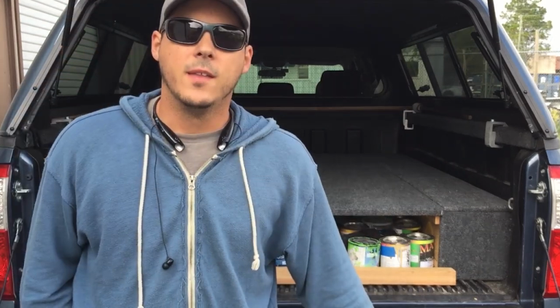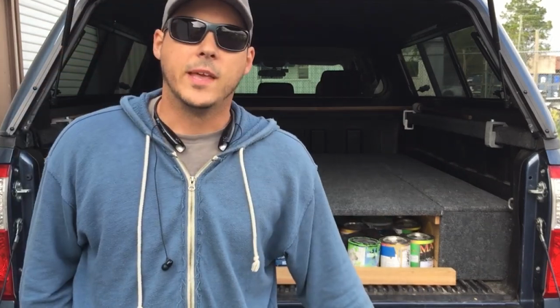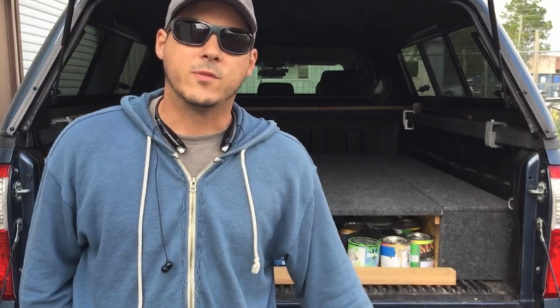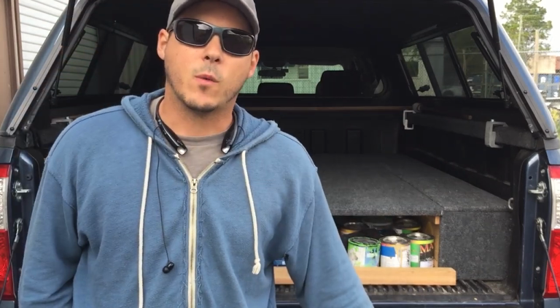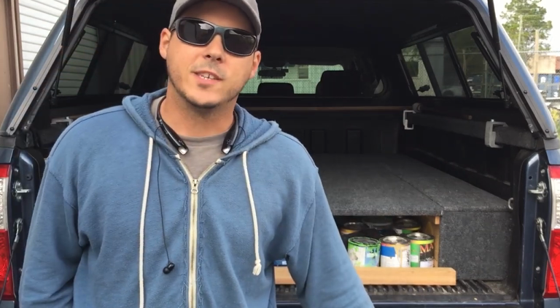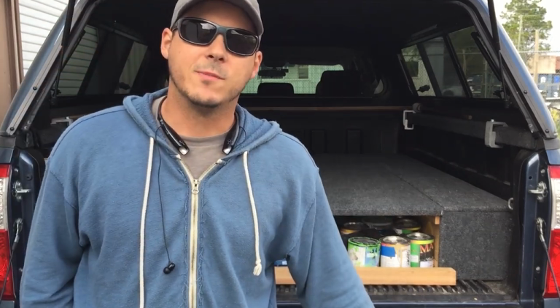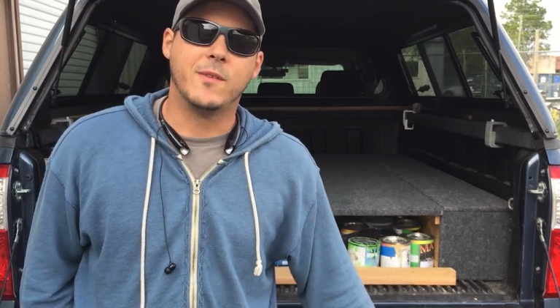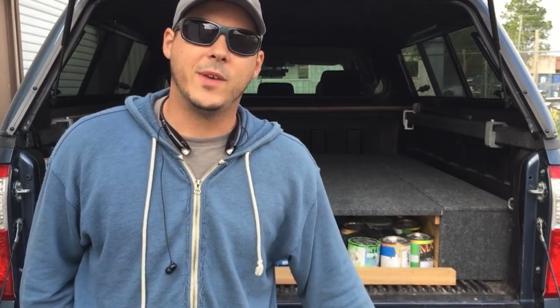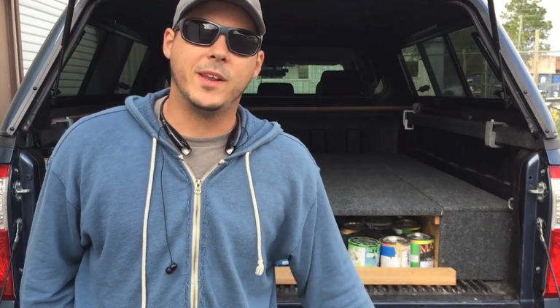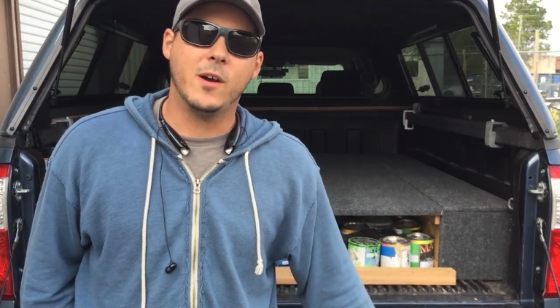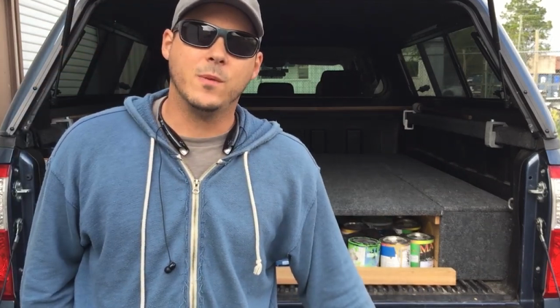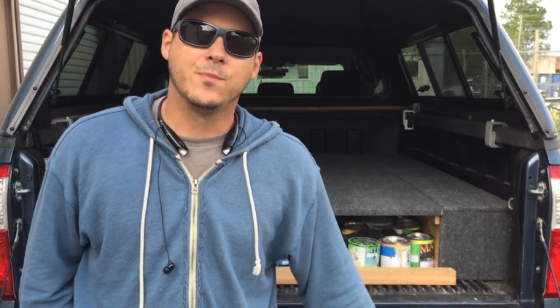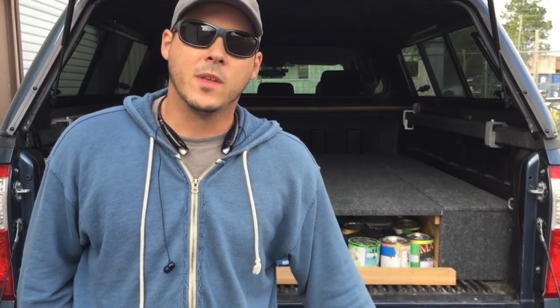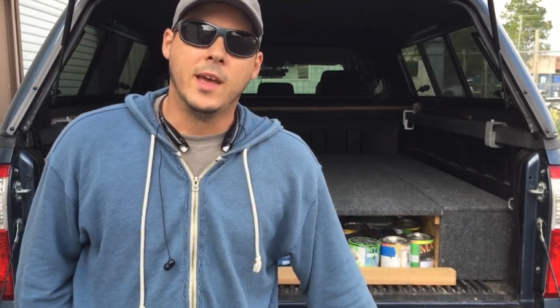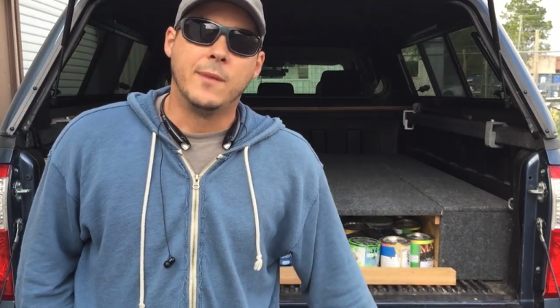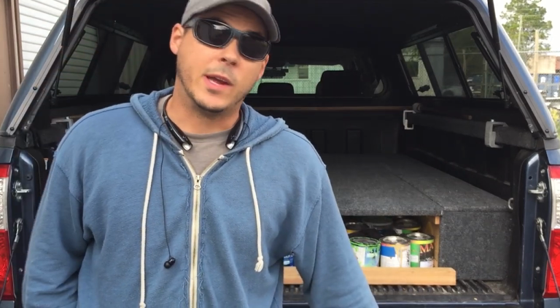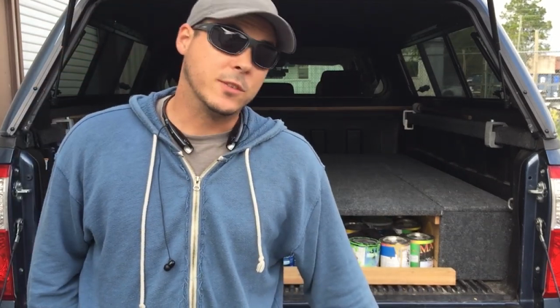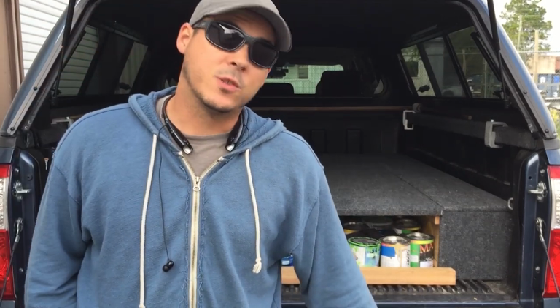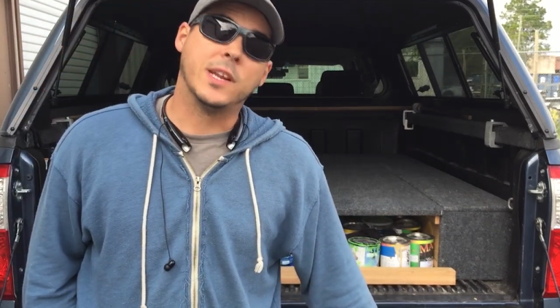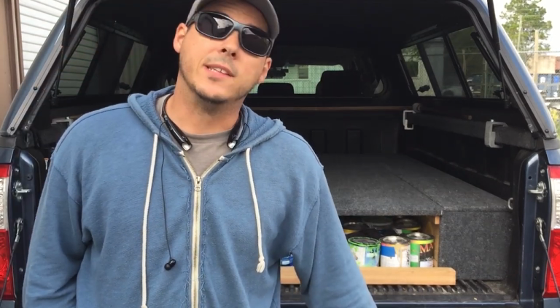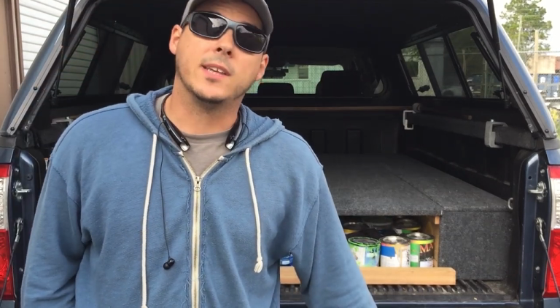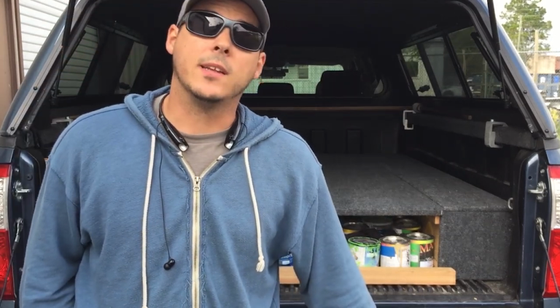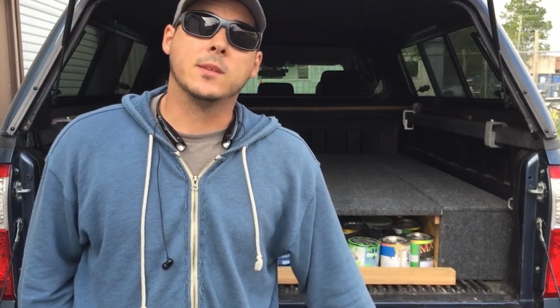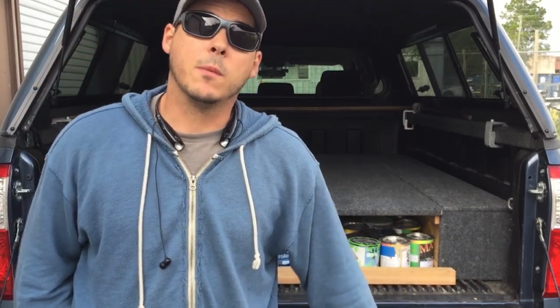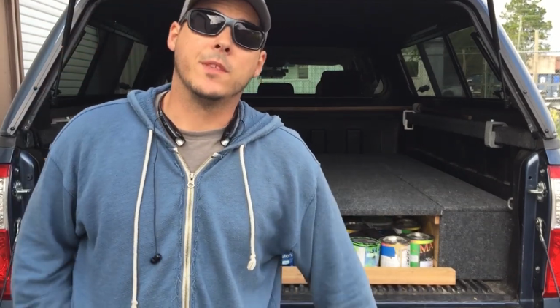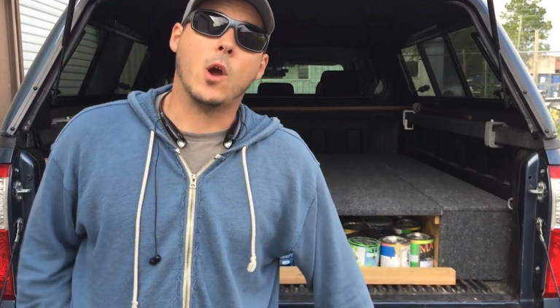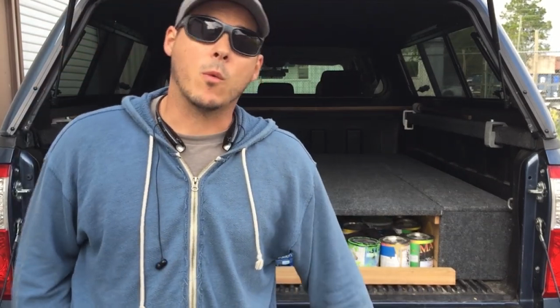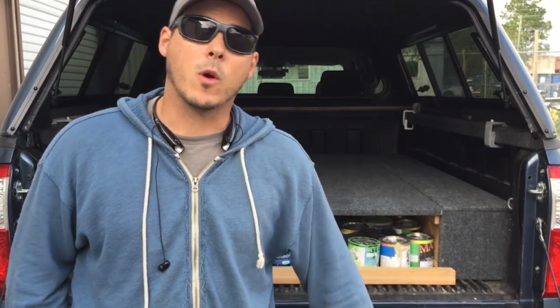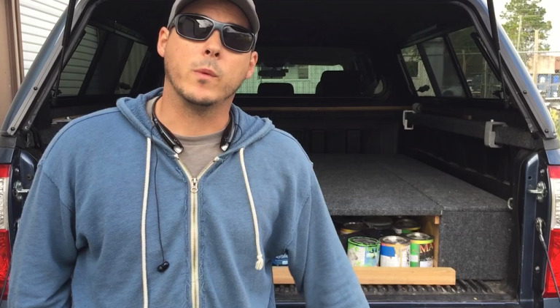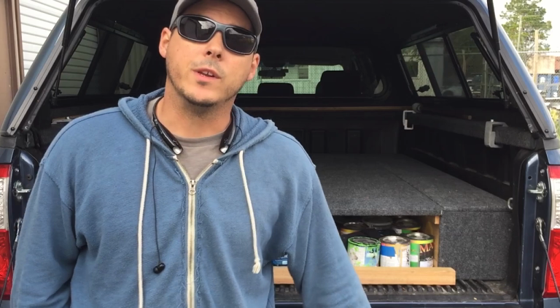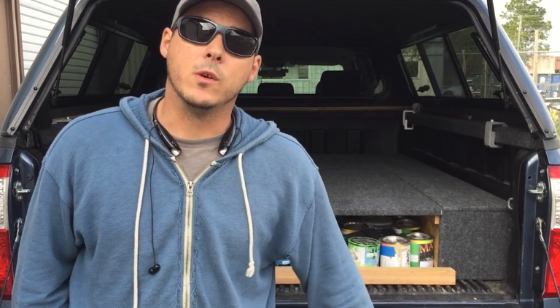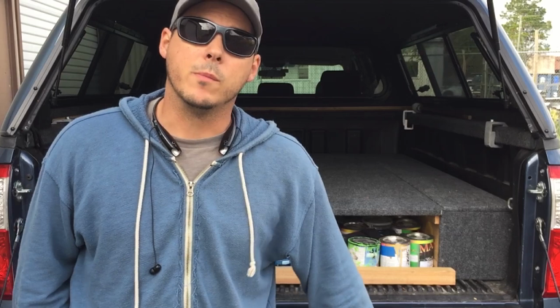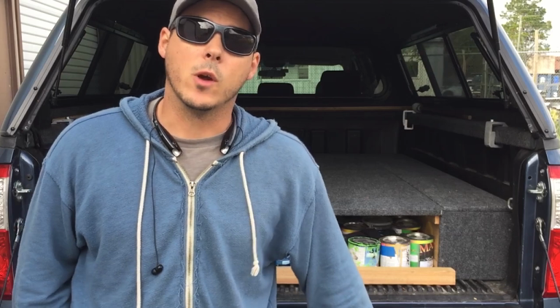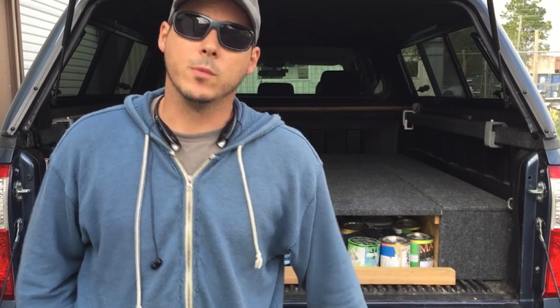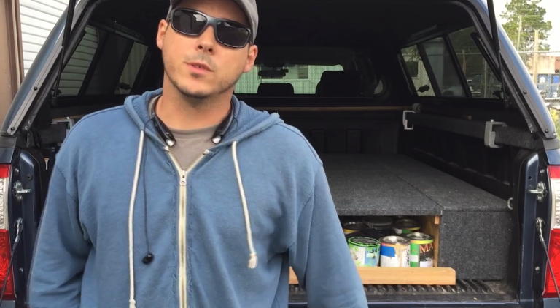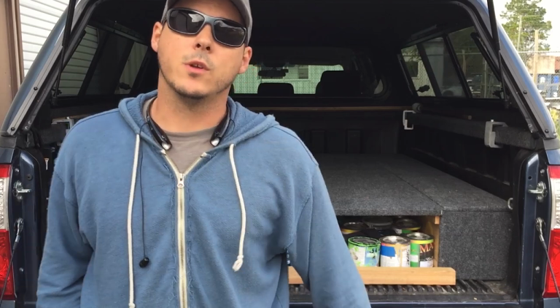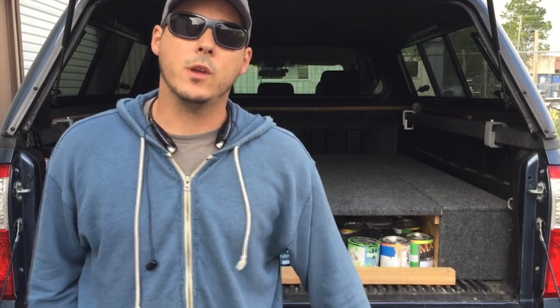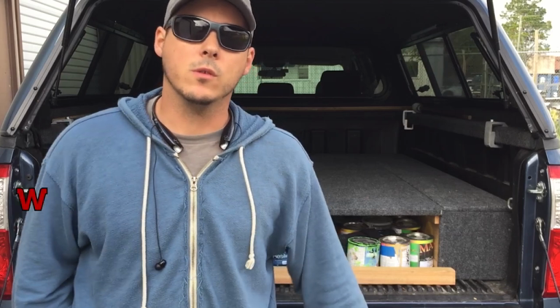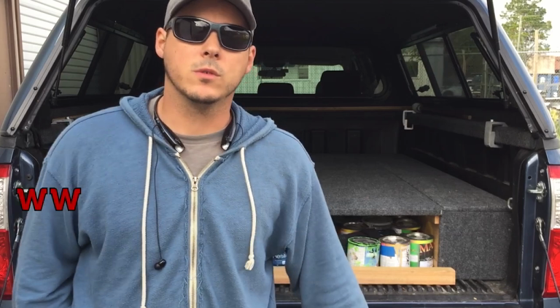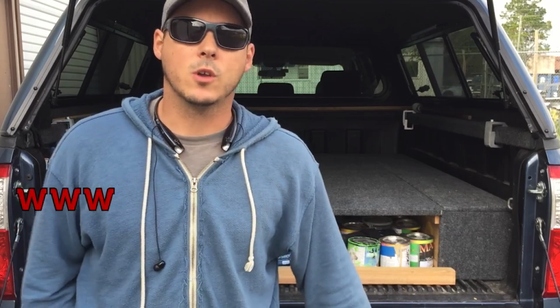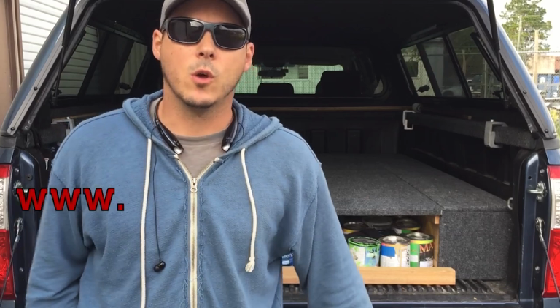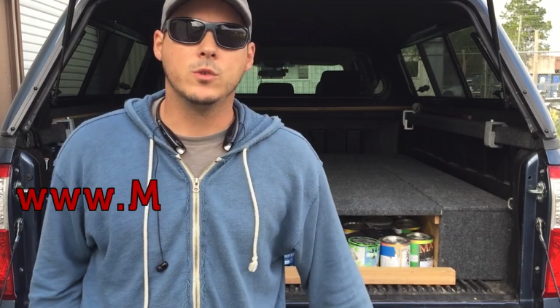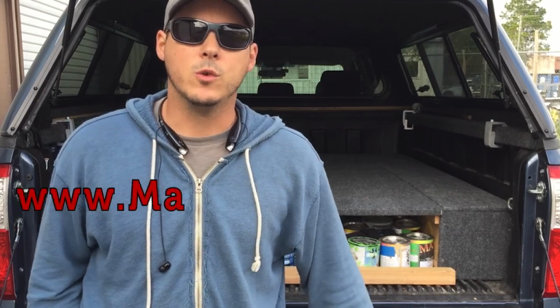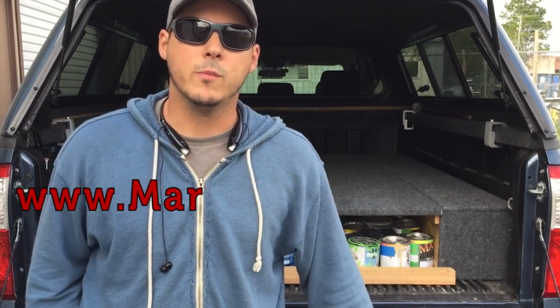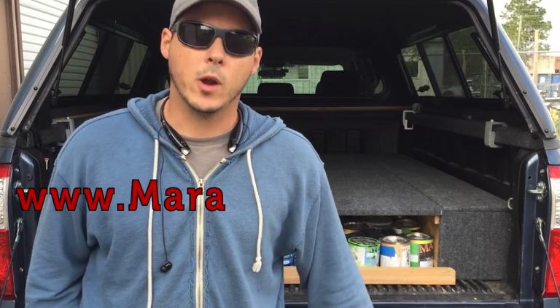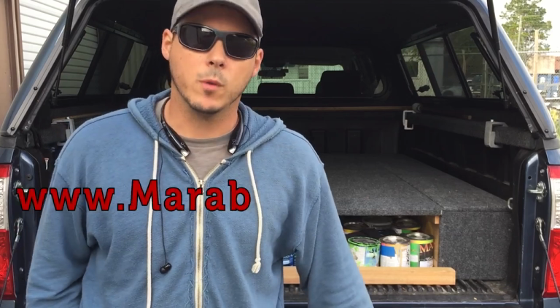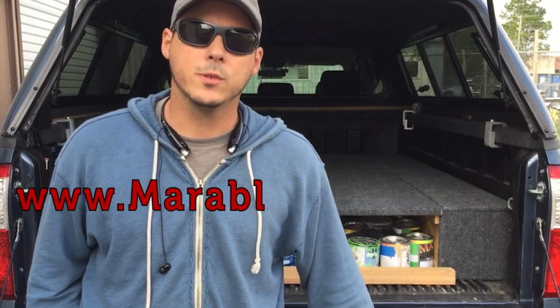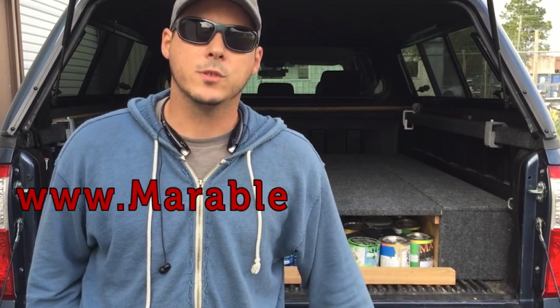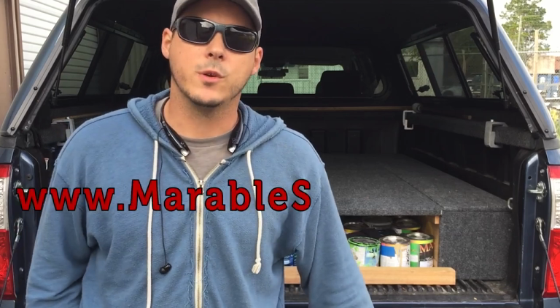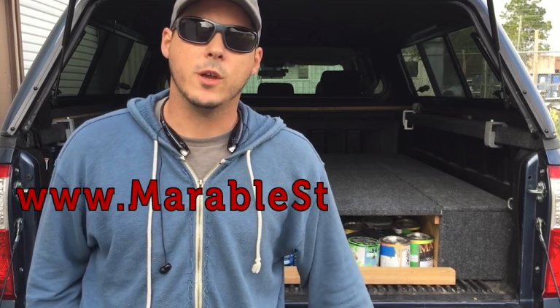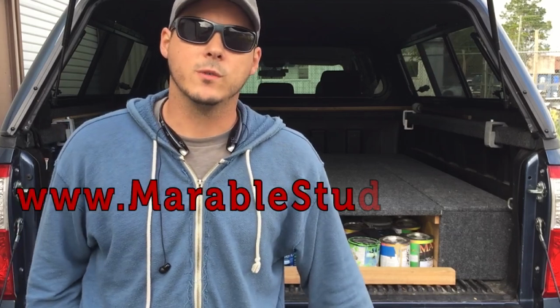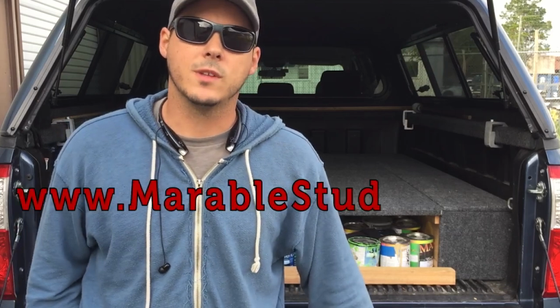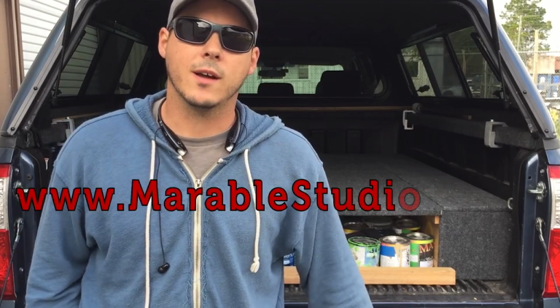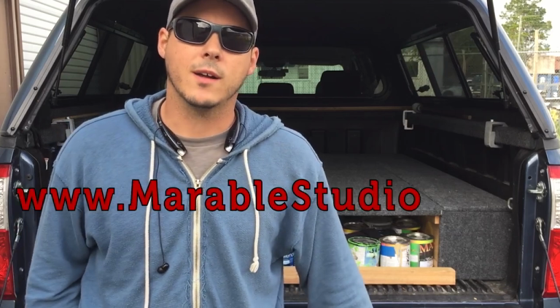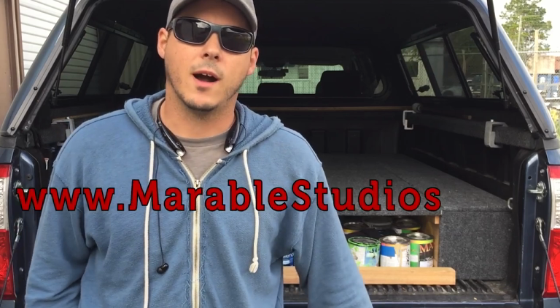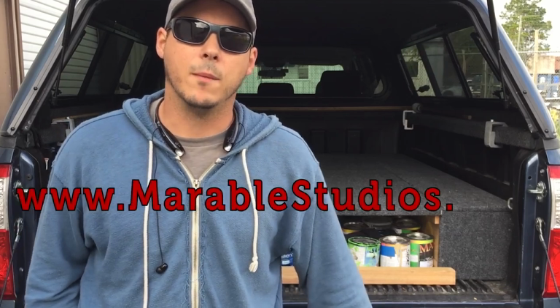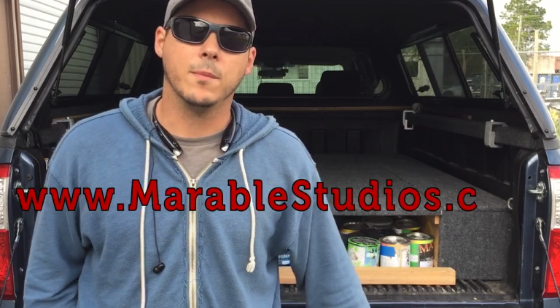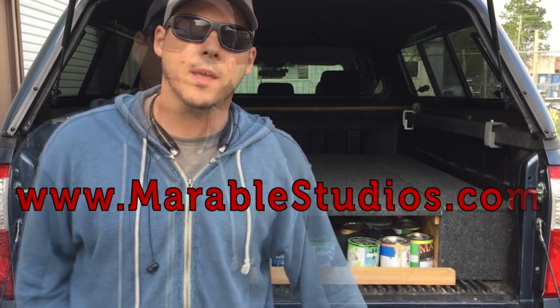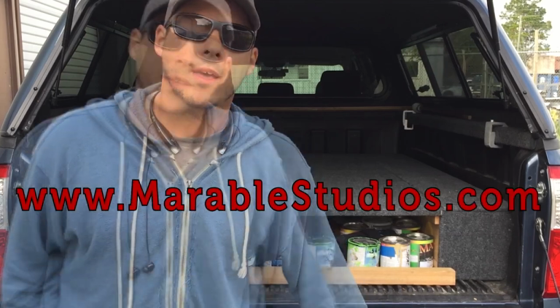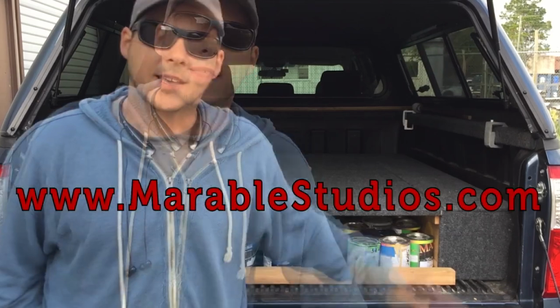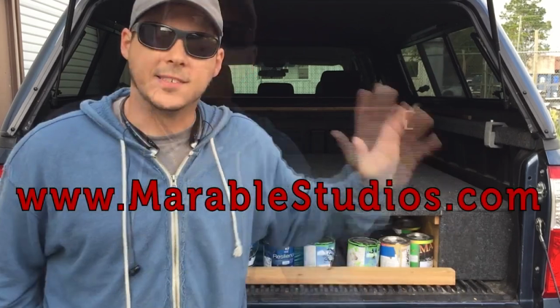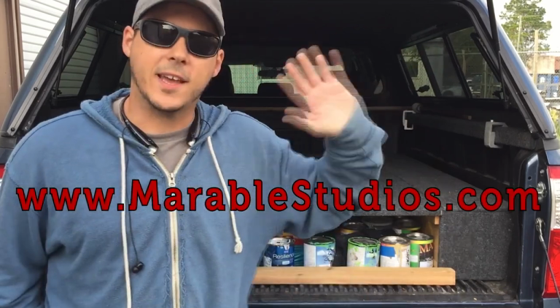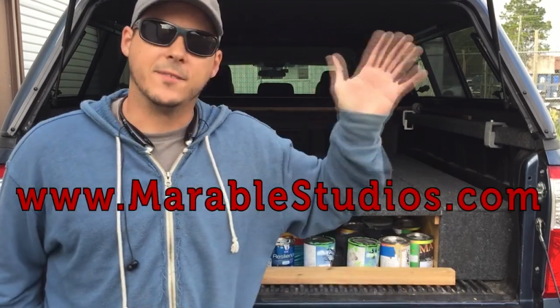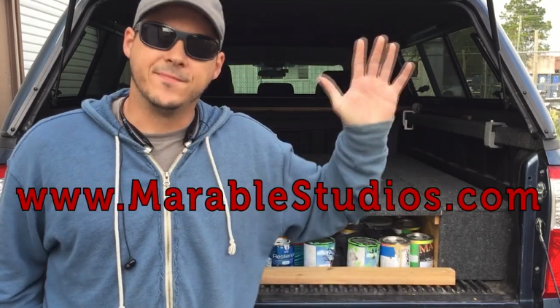Thanks for watching my video. If you're interested in seeing some of the artwork we do at Marable Studios, go to MarableStudios.com. Thanks again.